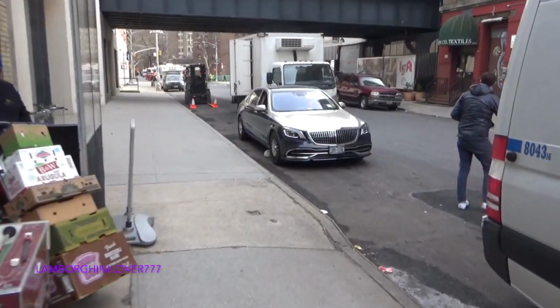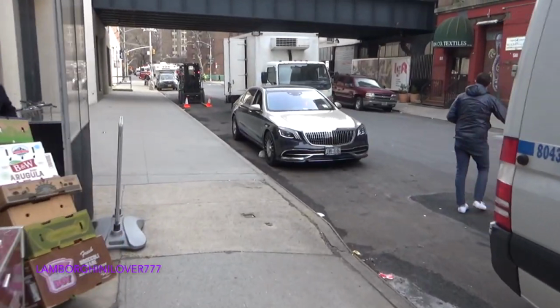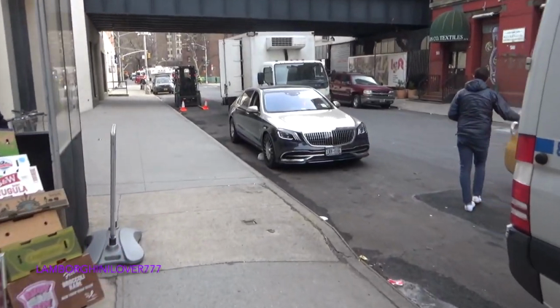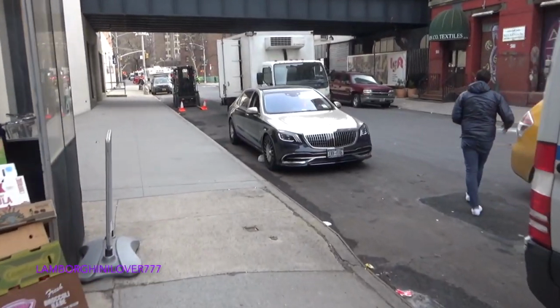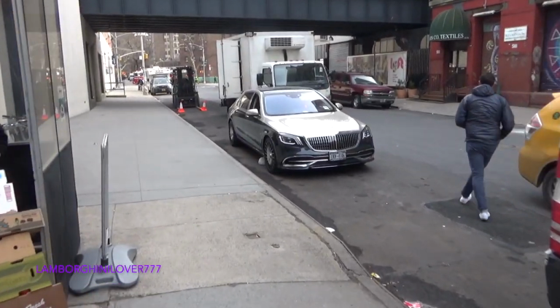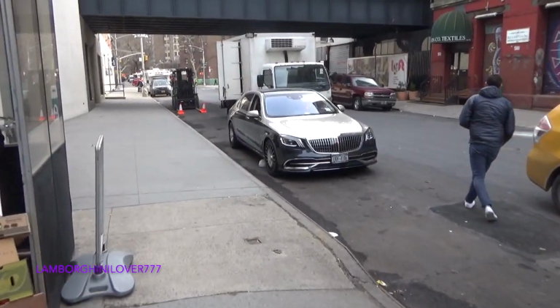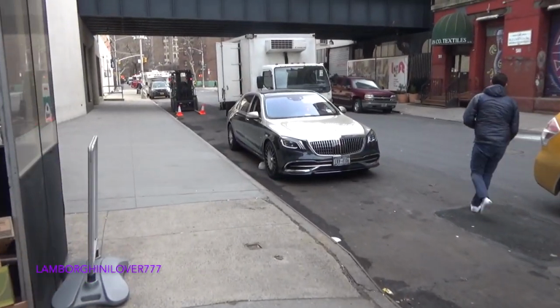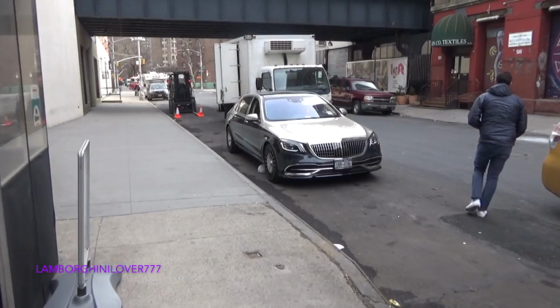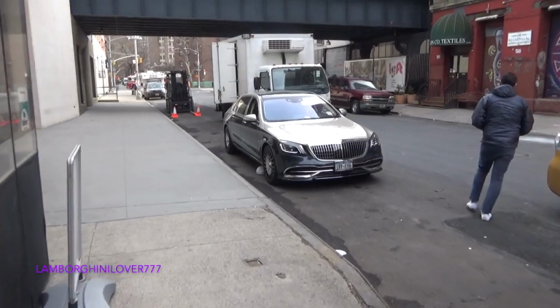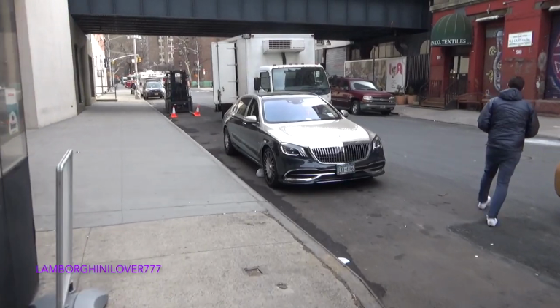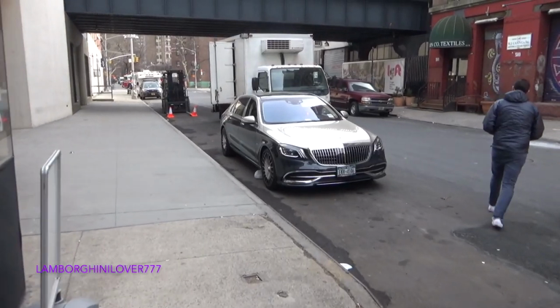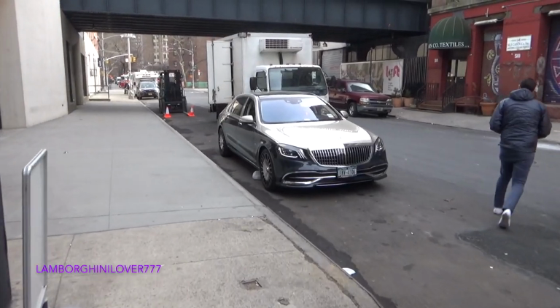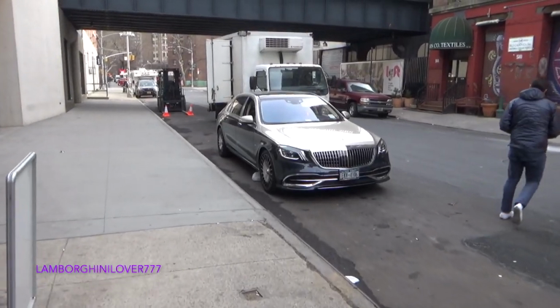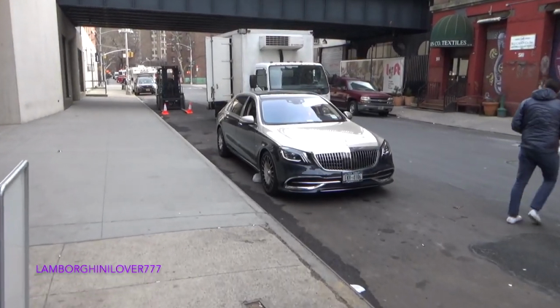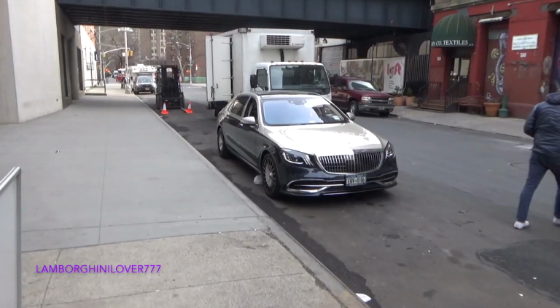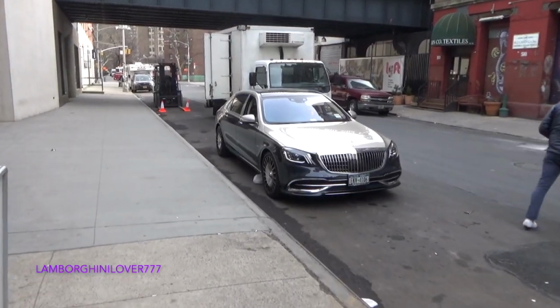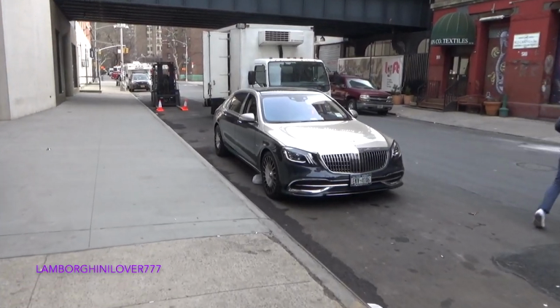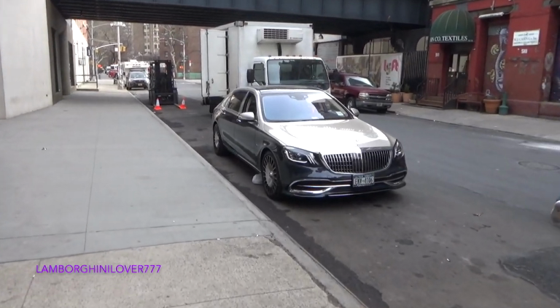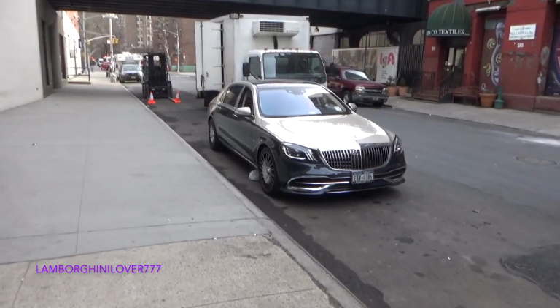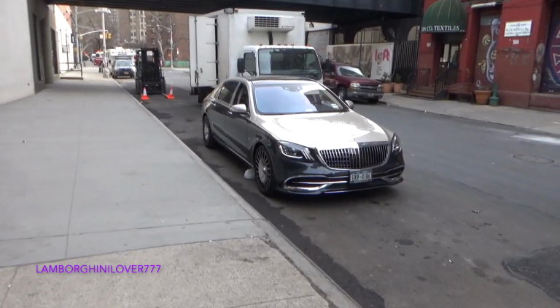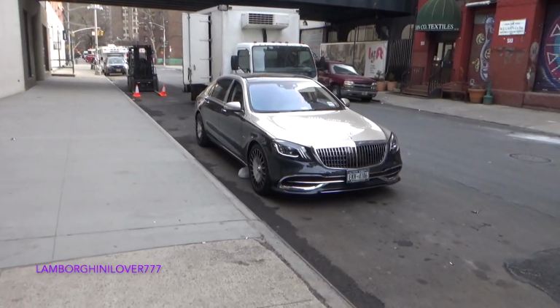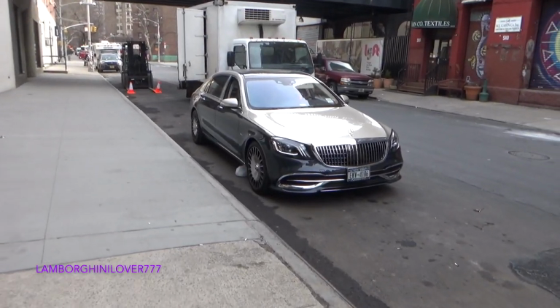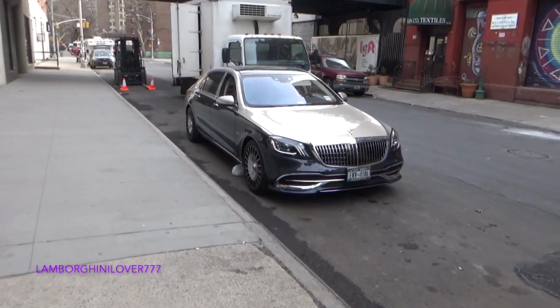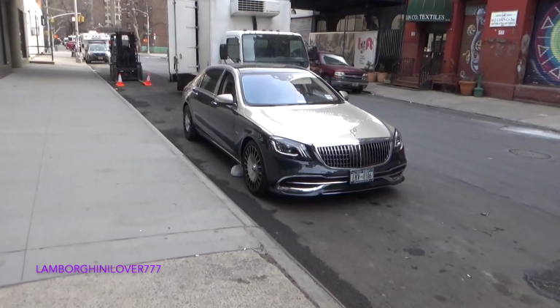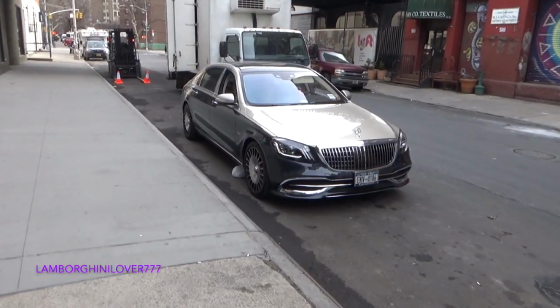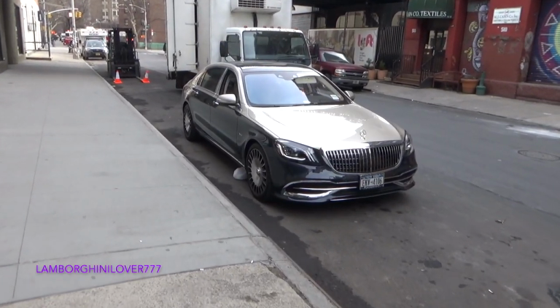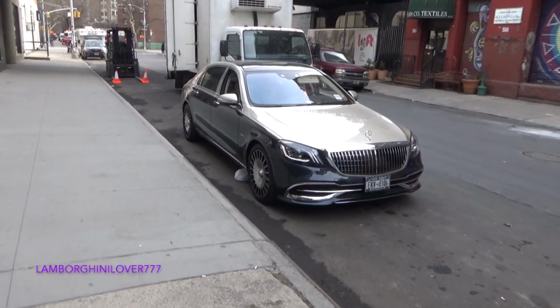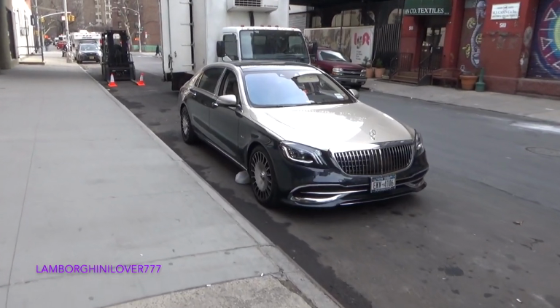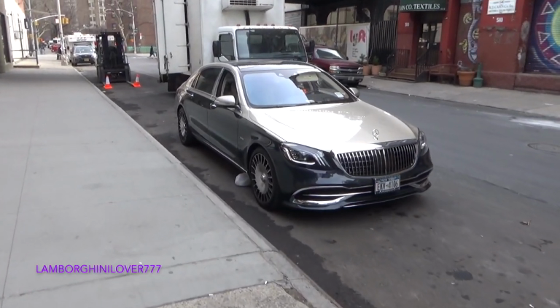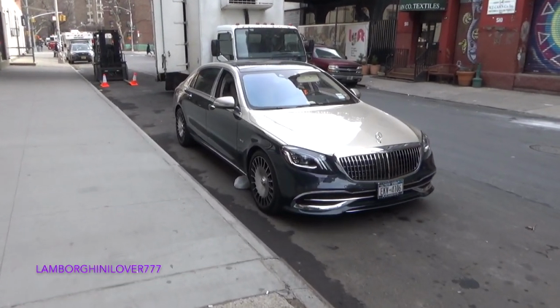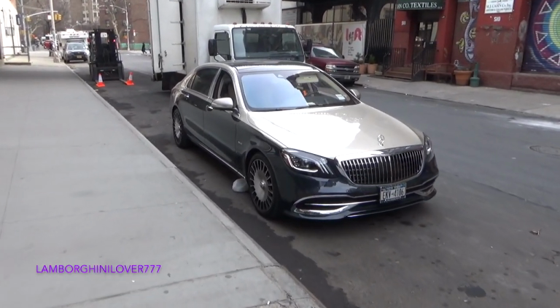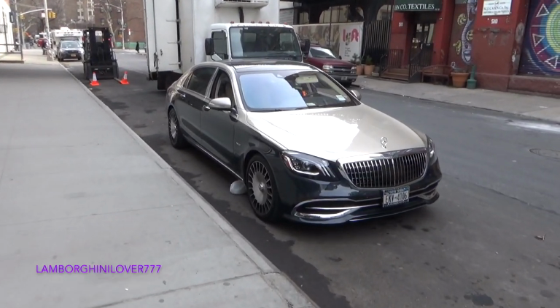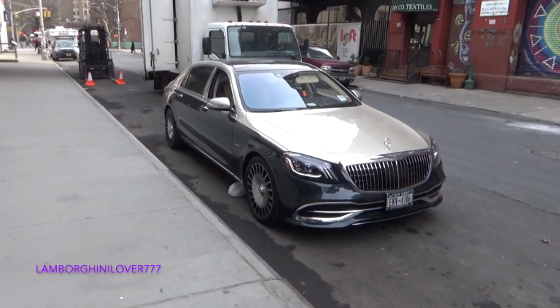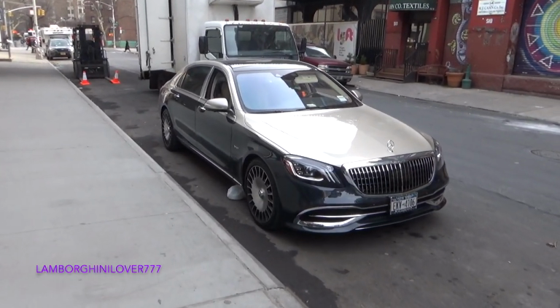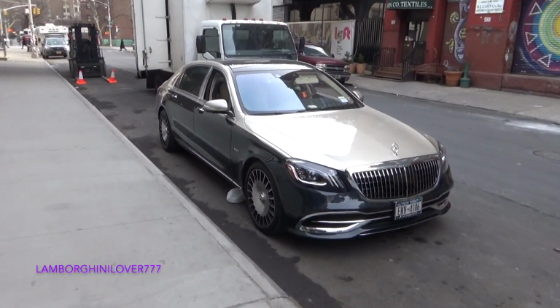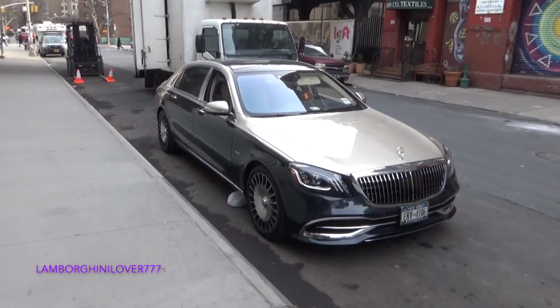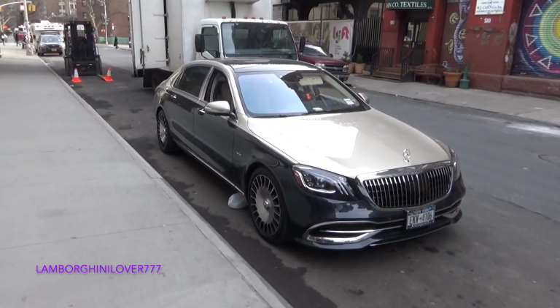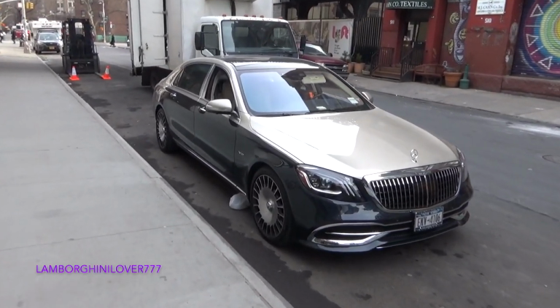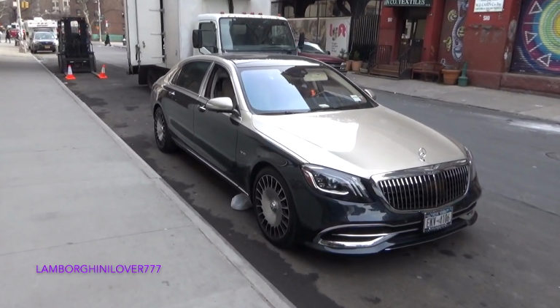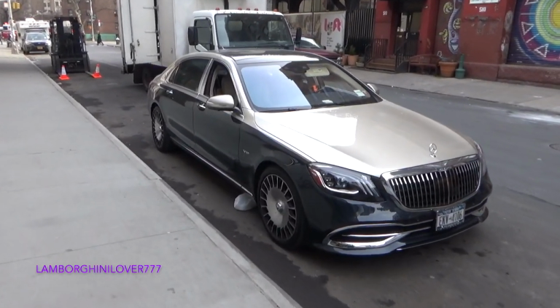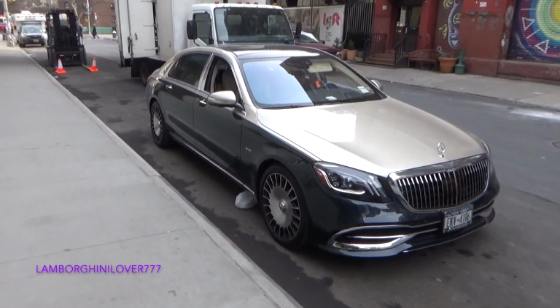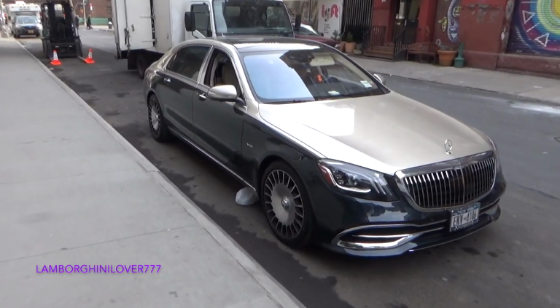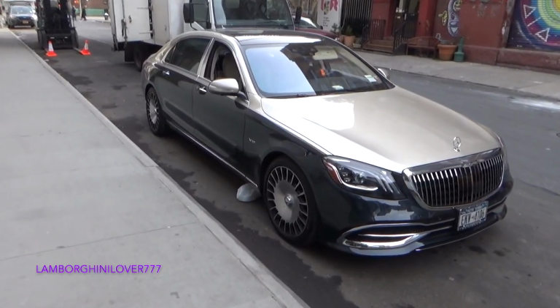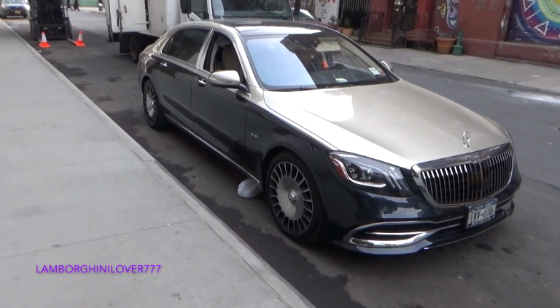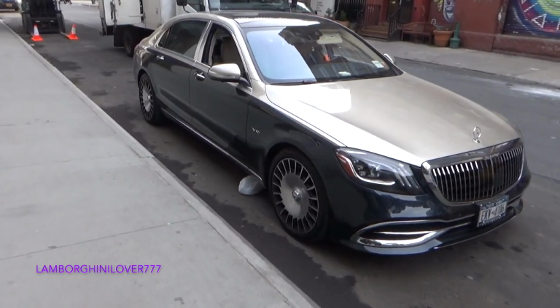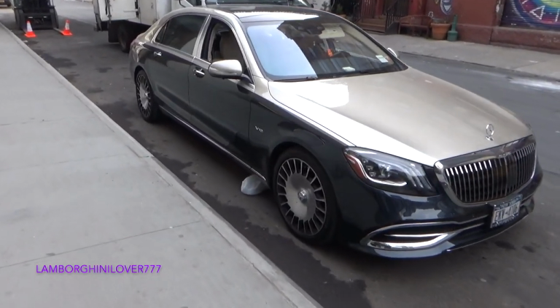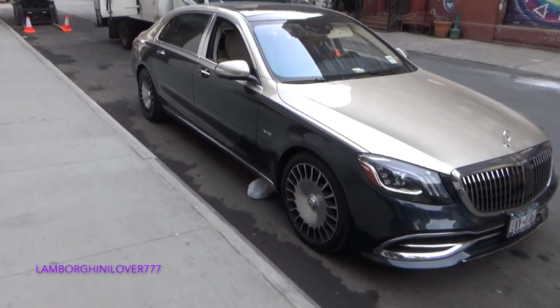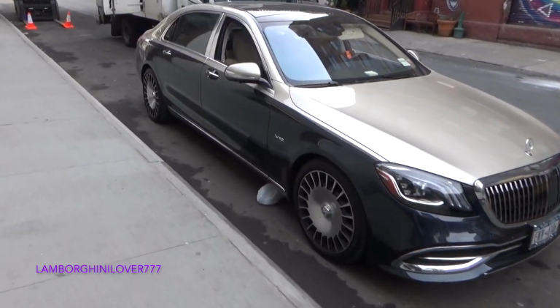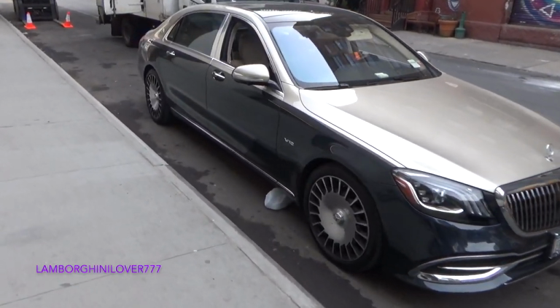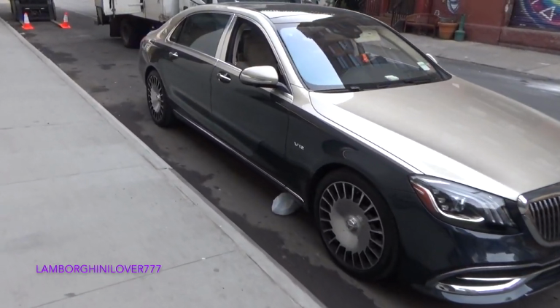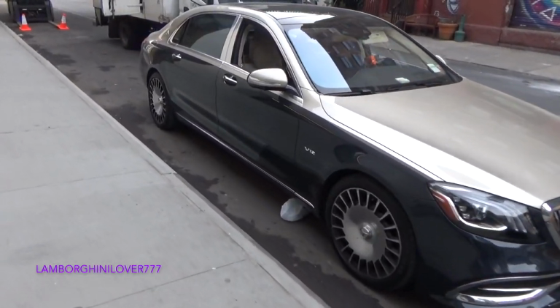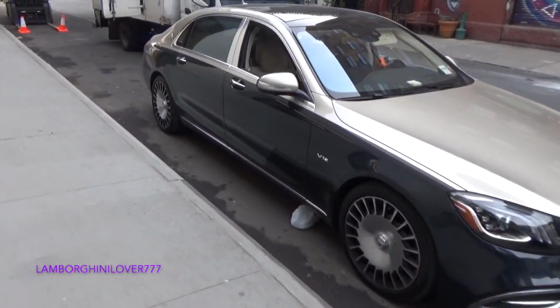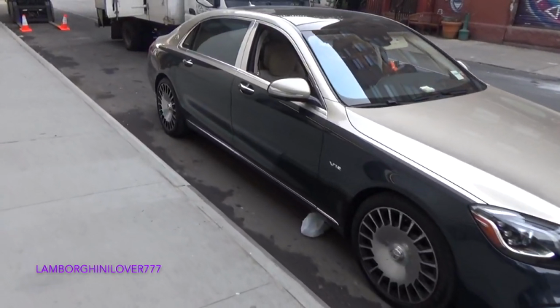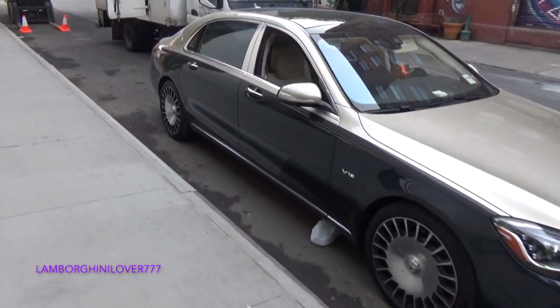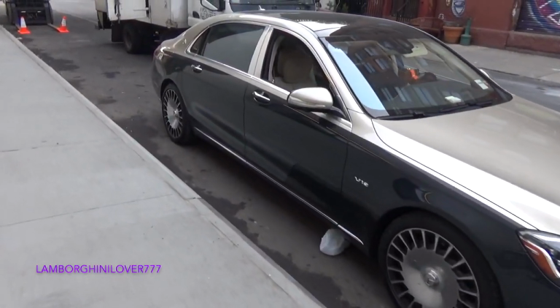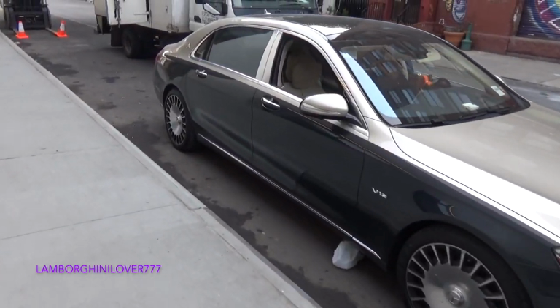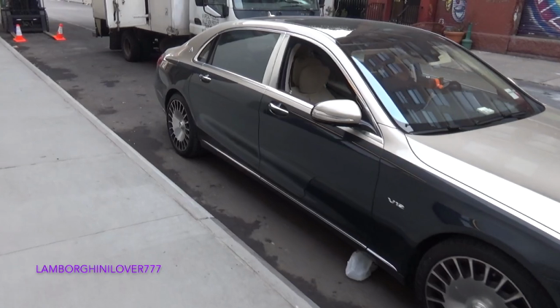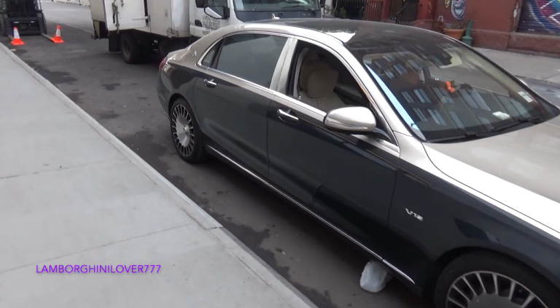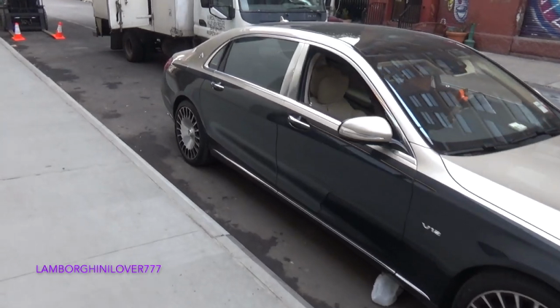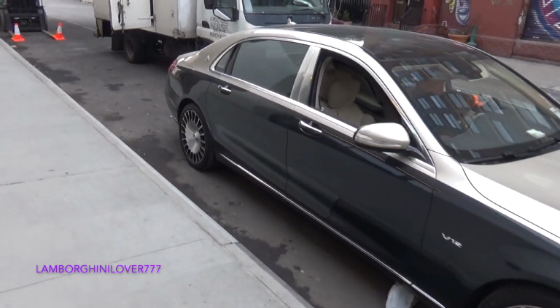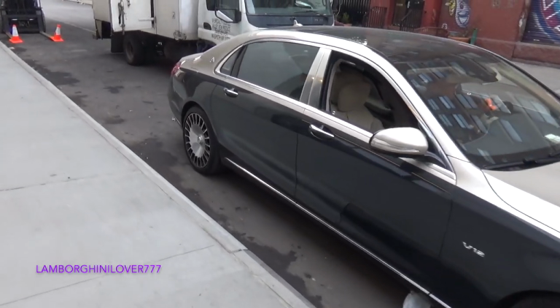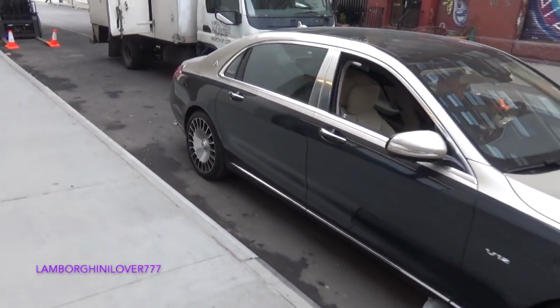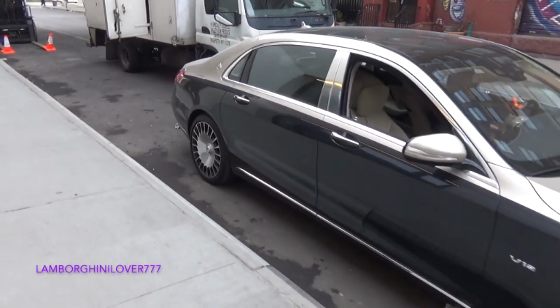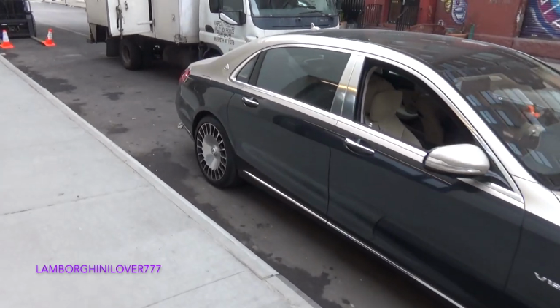Now that is sick — two-tone Maybach. That is sick.